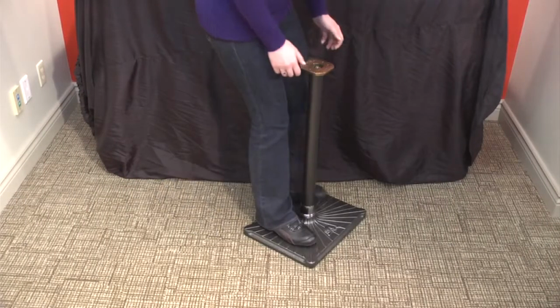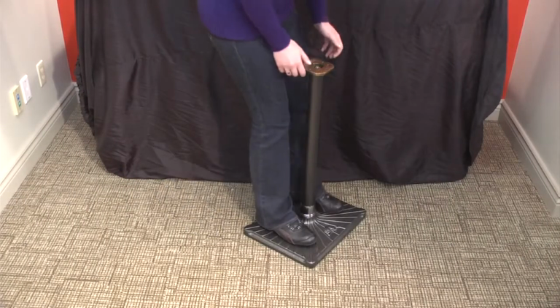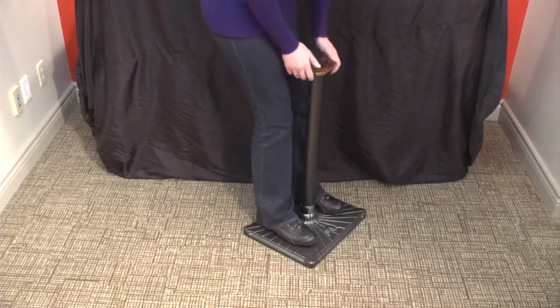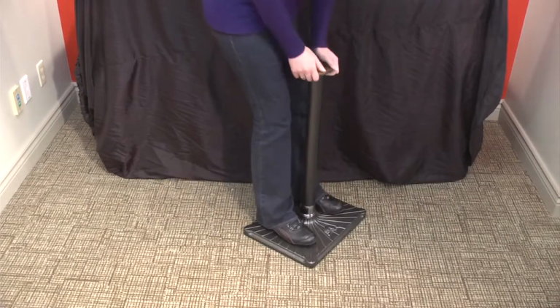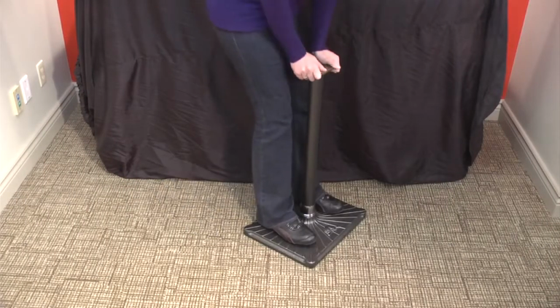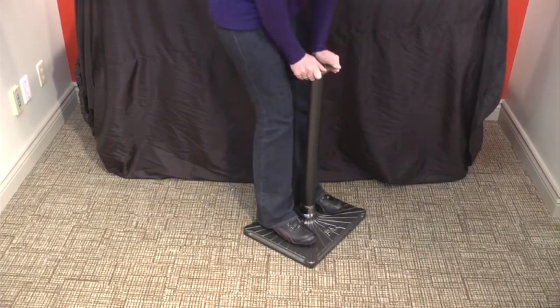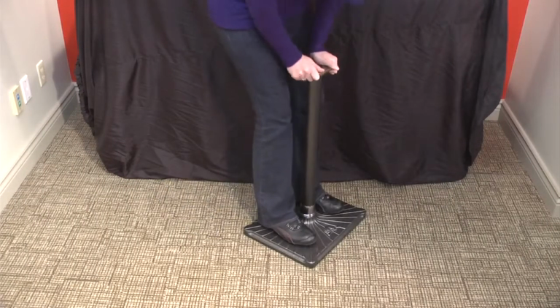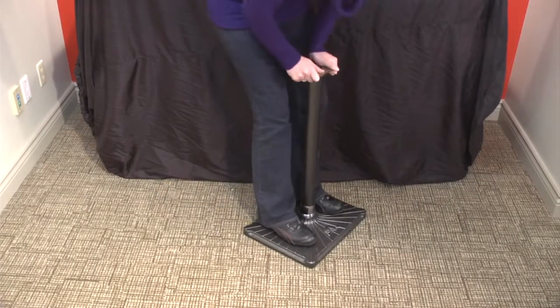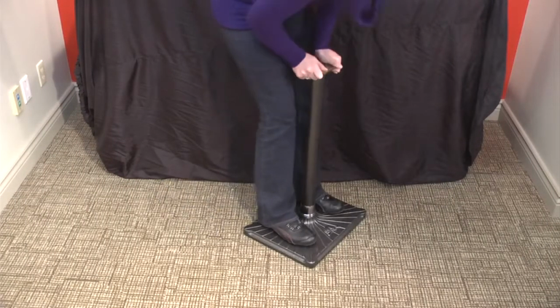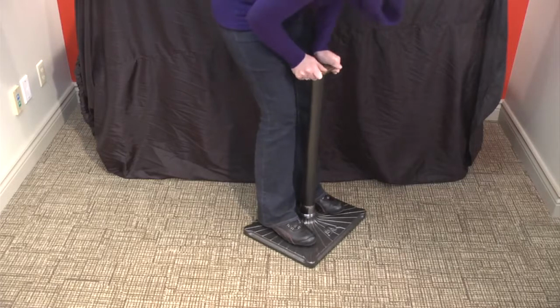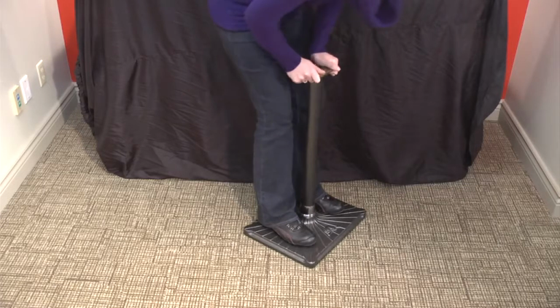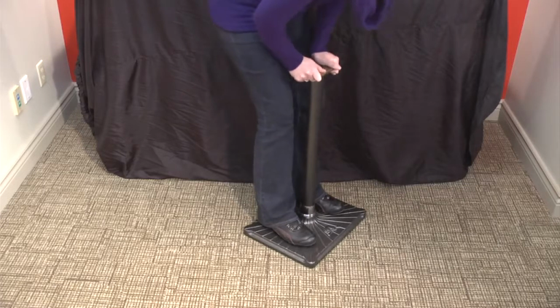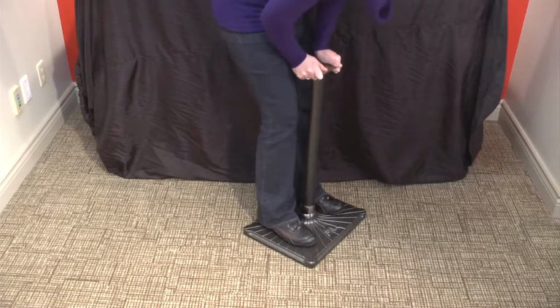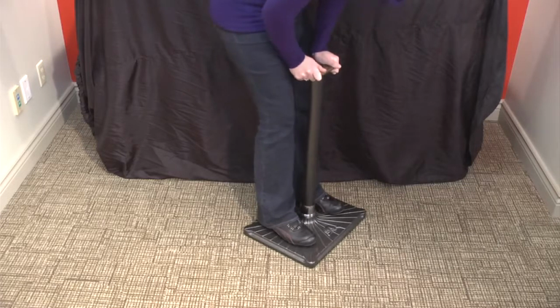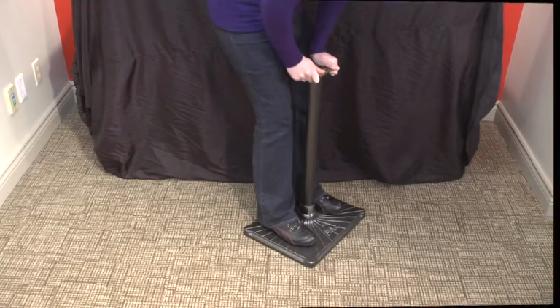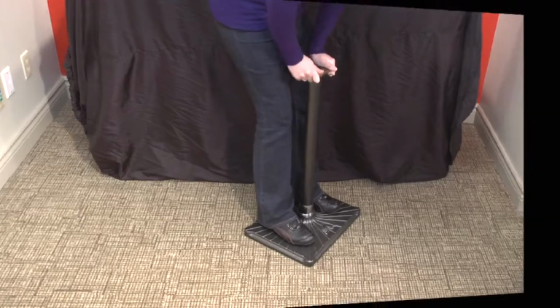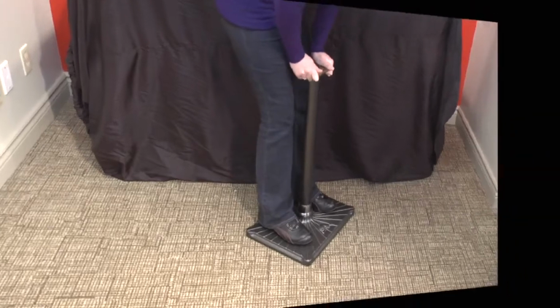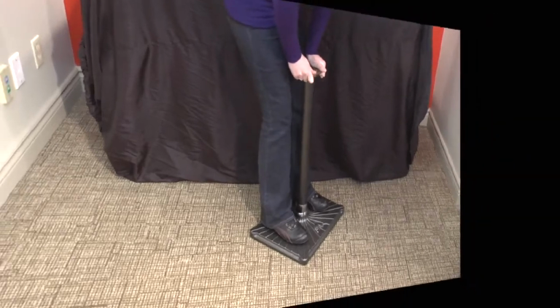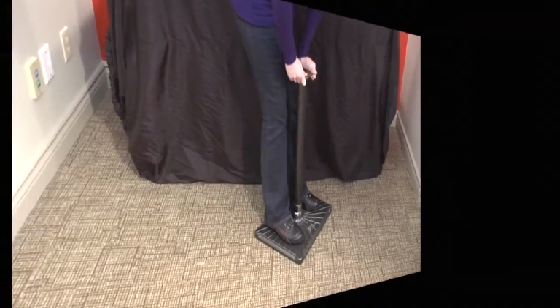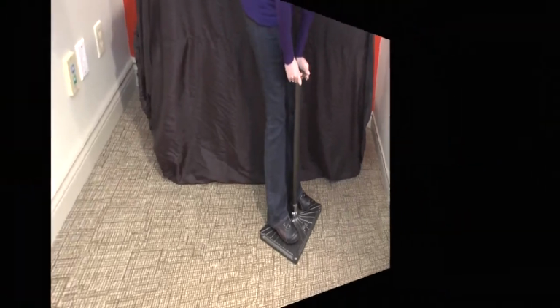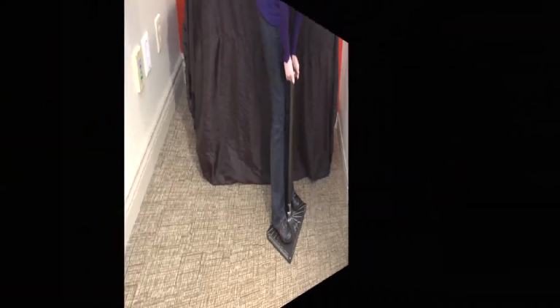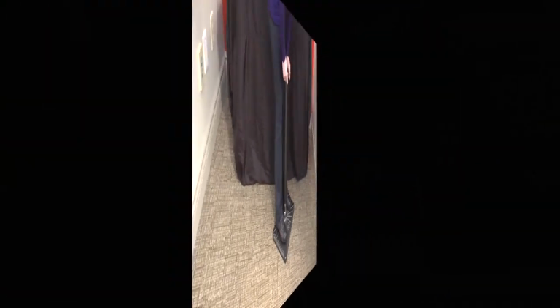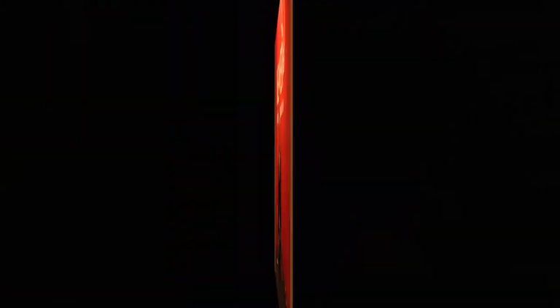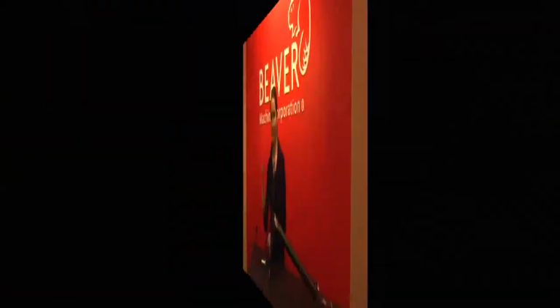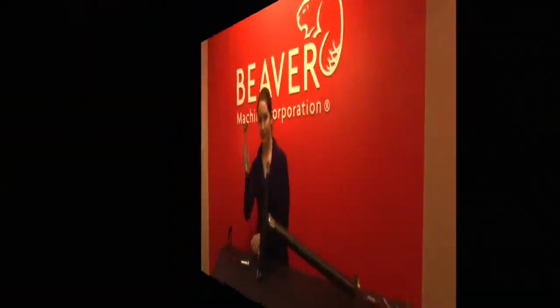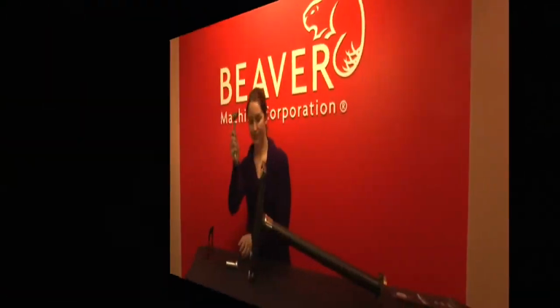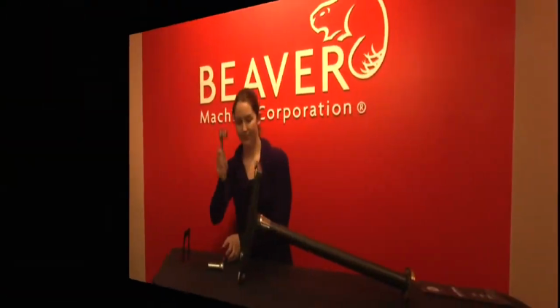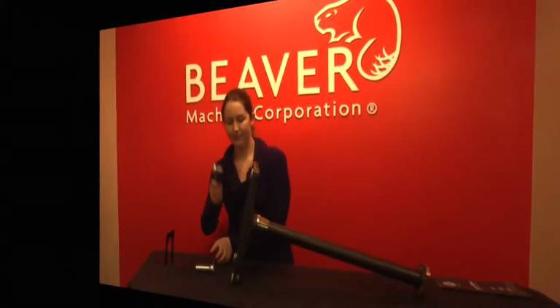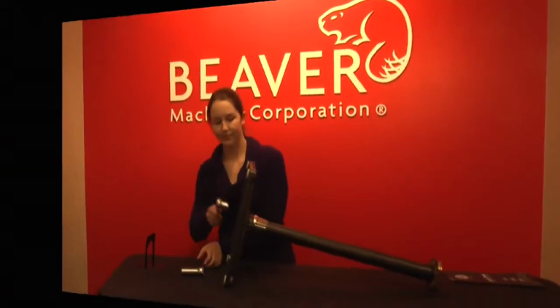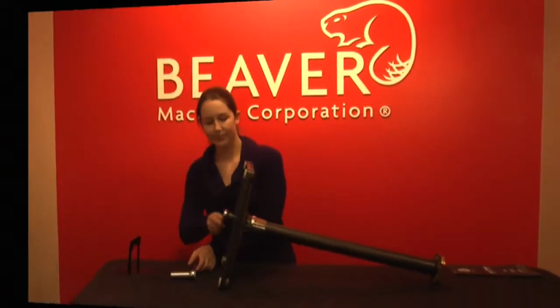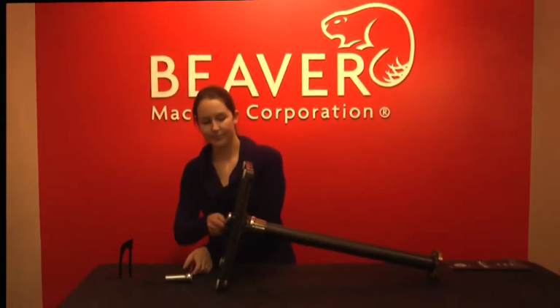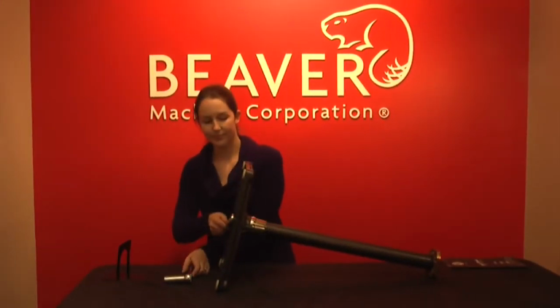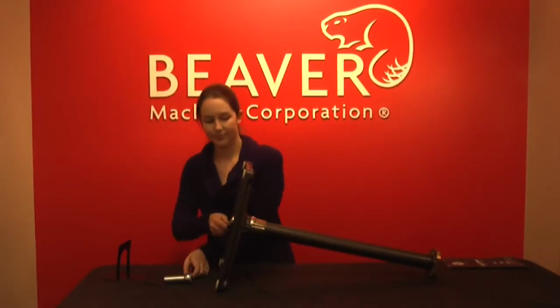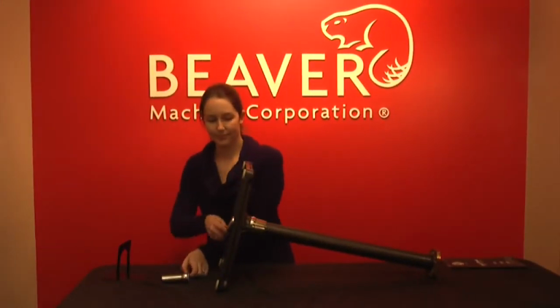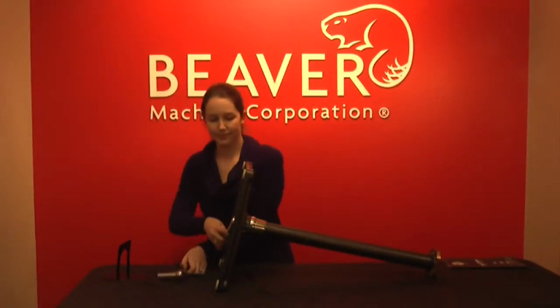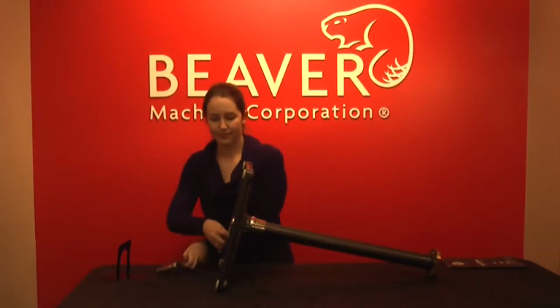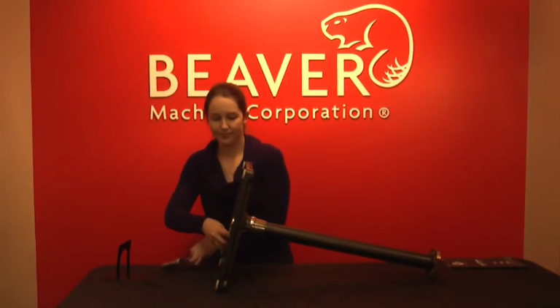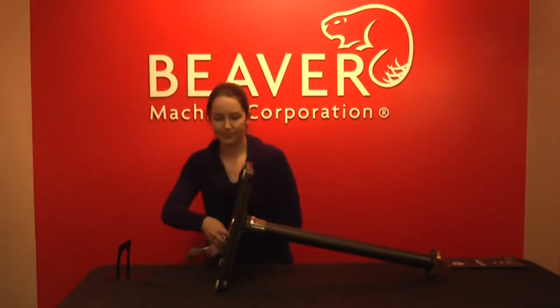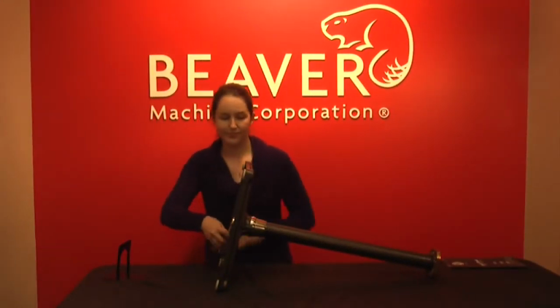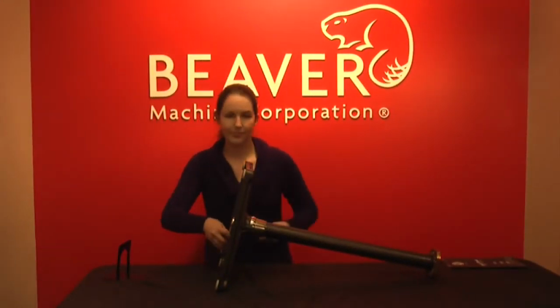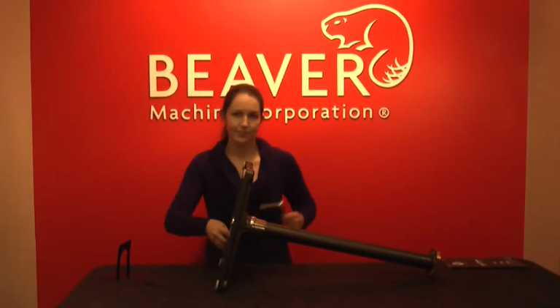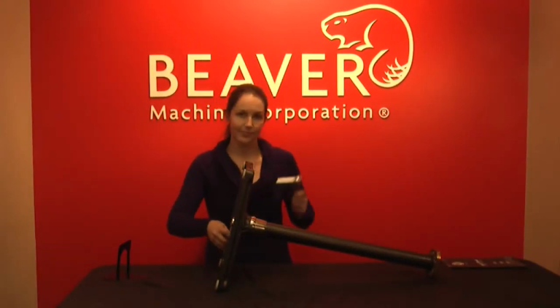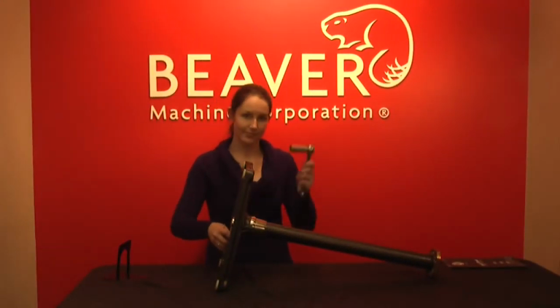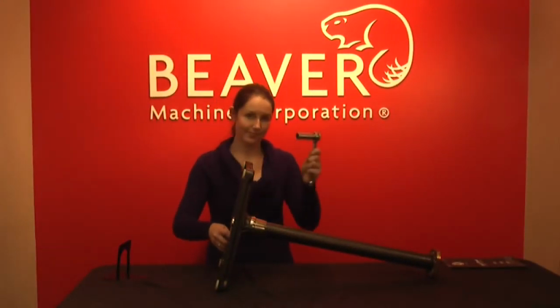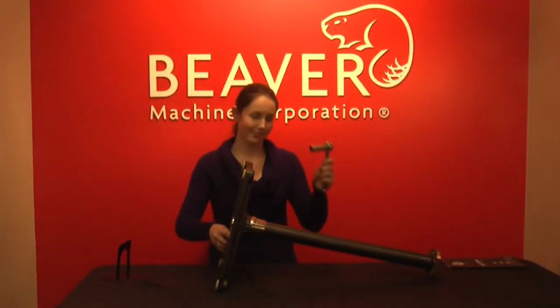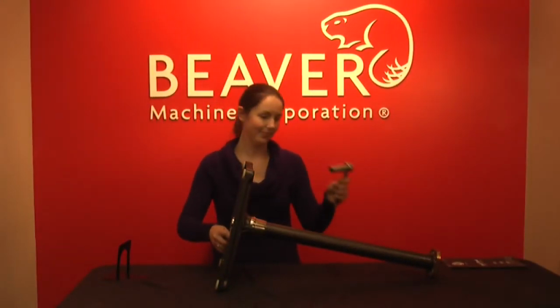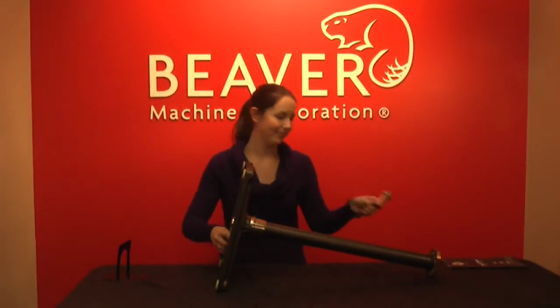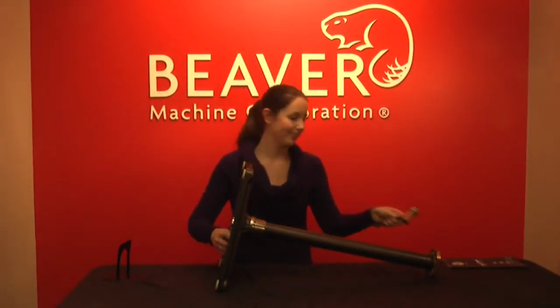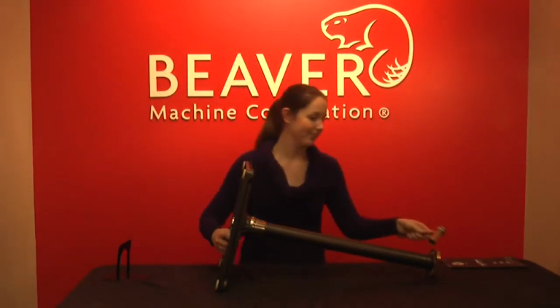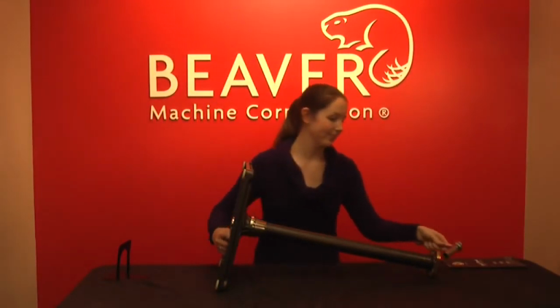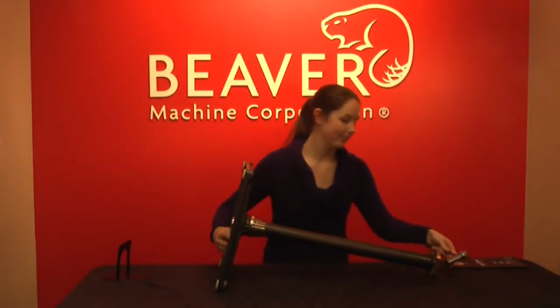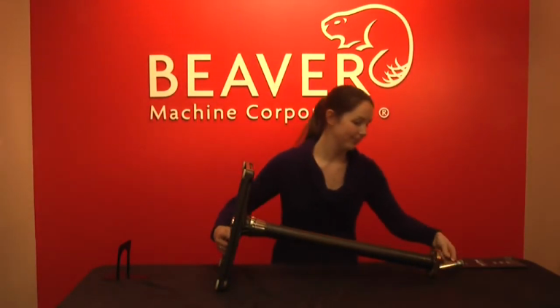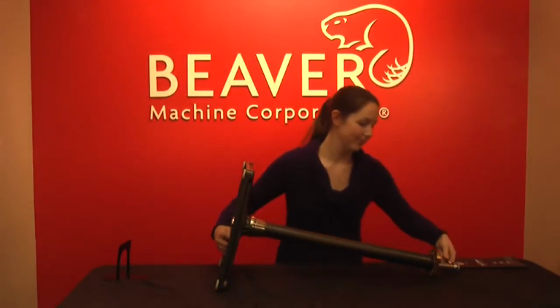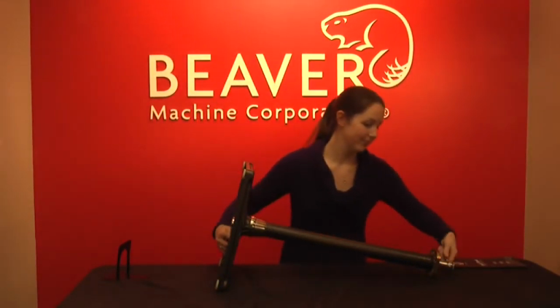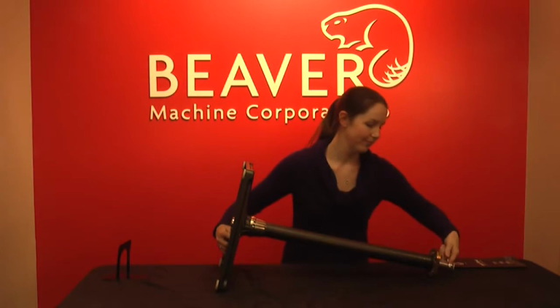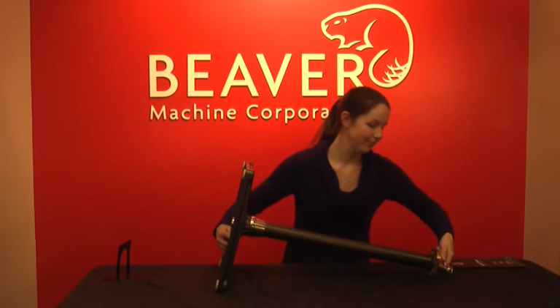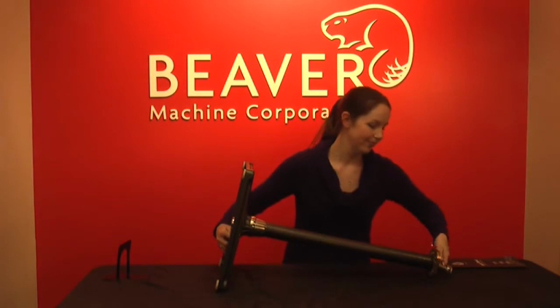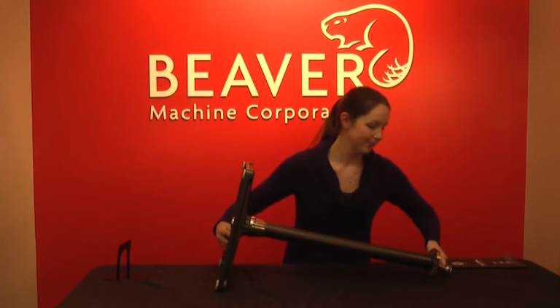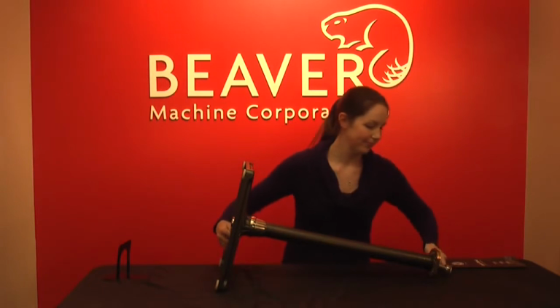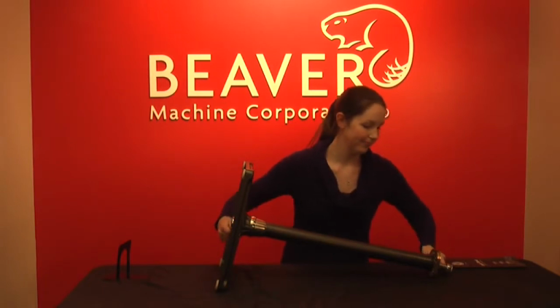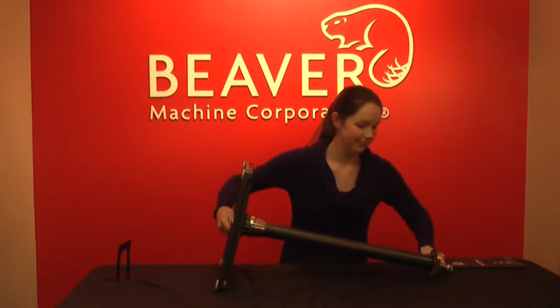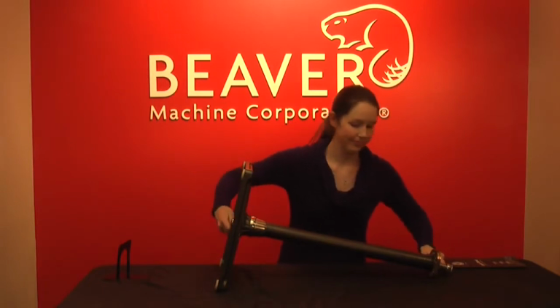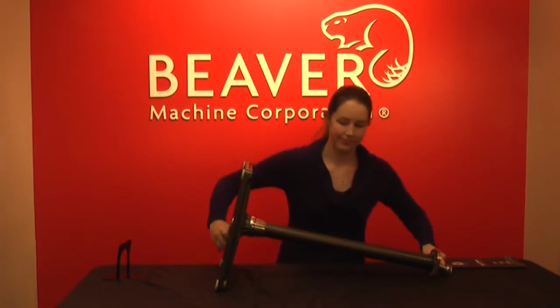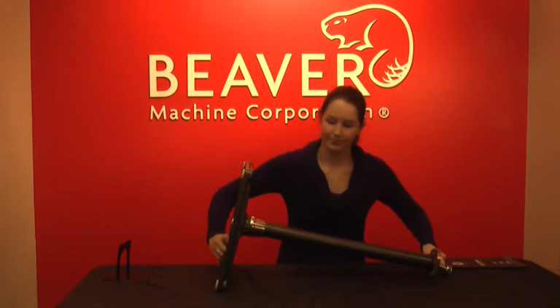Once the stand is assembled, place it on the ground and shake to make sure that it is secure, then tighten again with a wrench at either end.